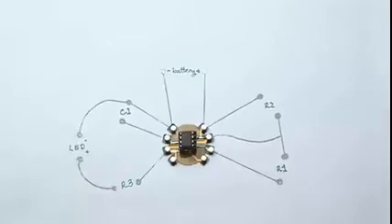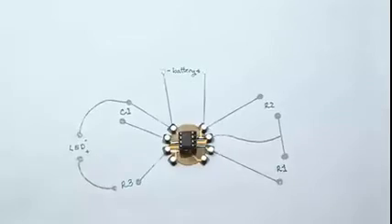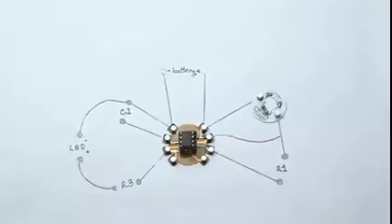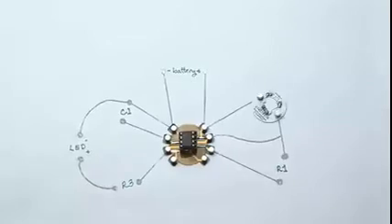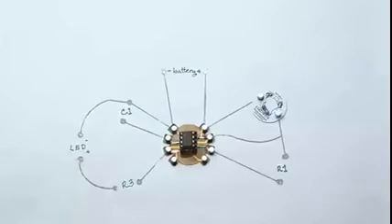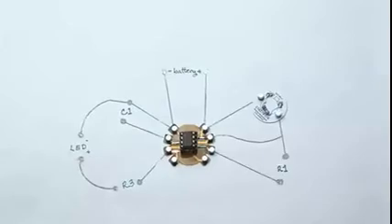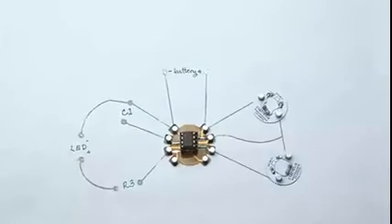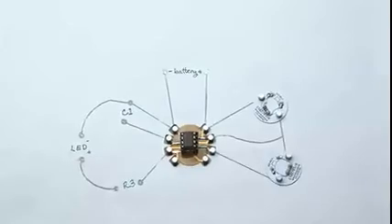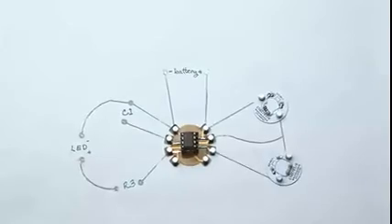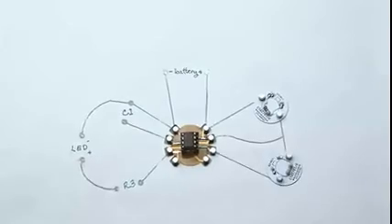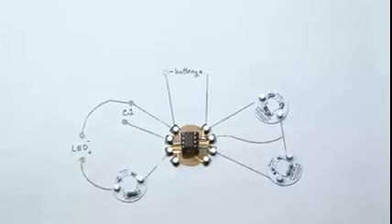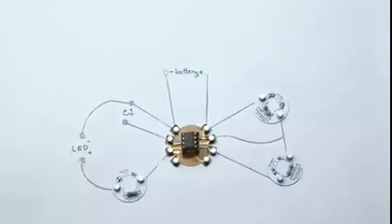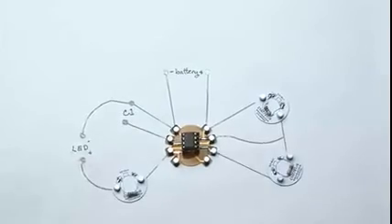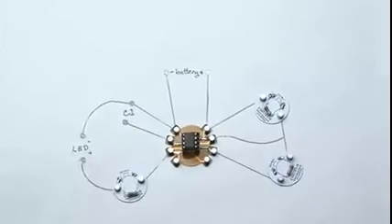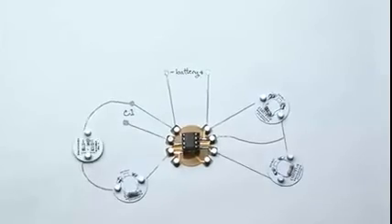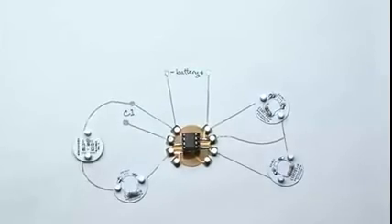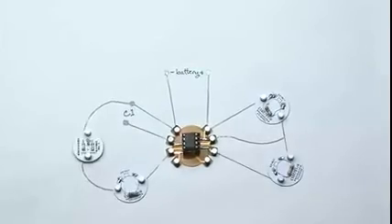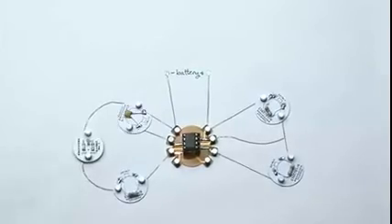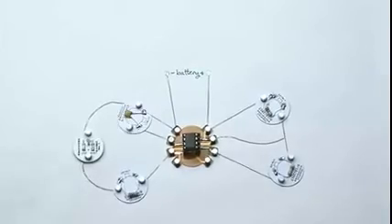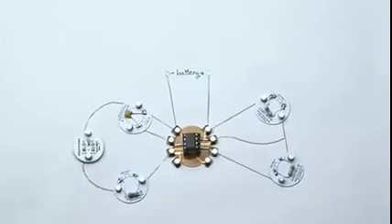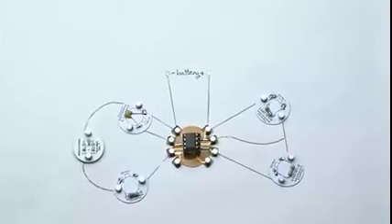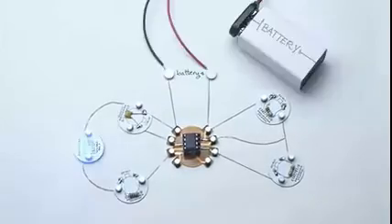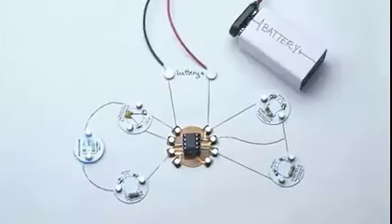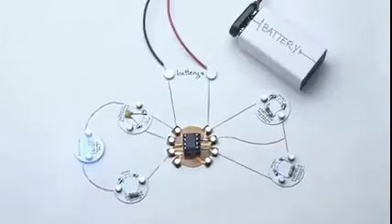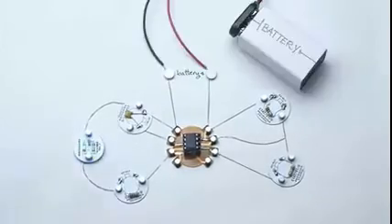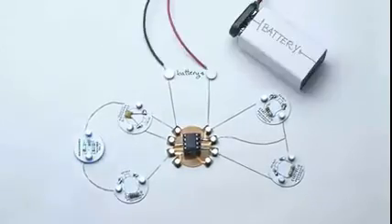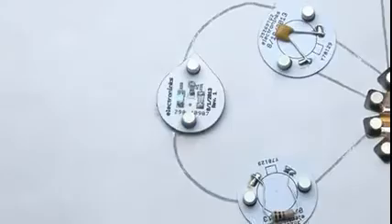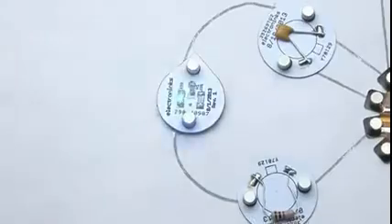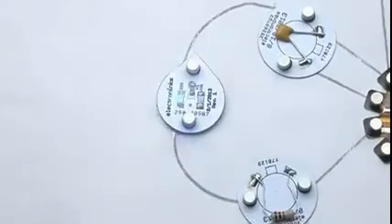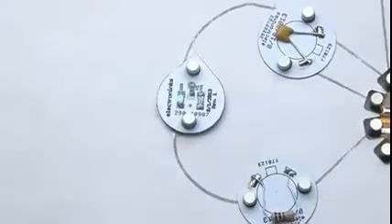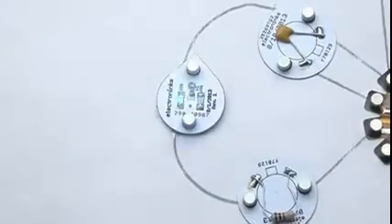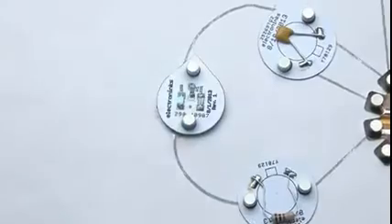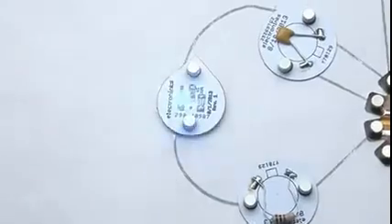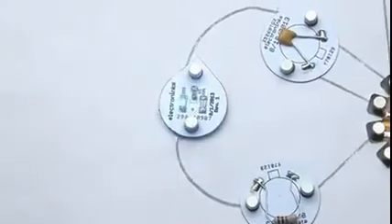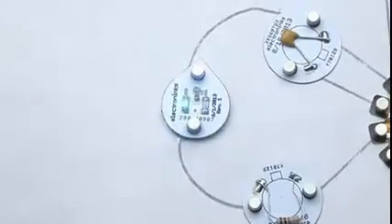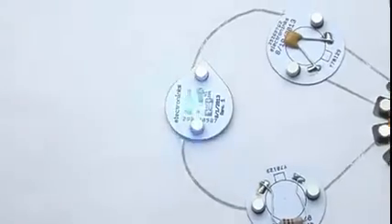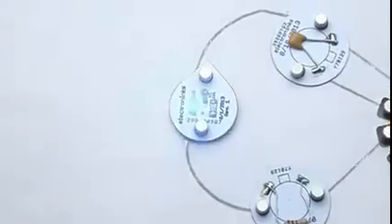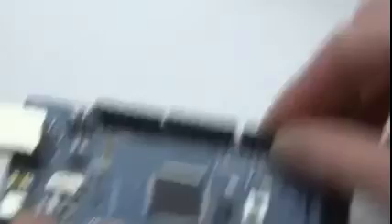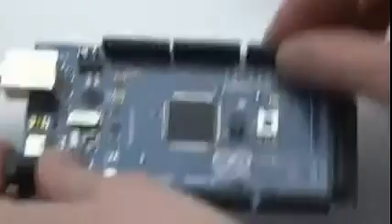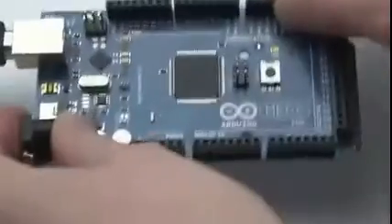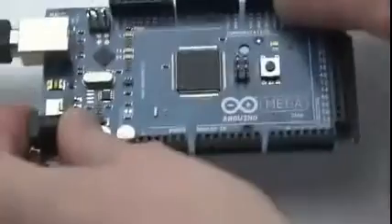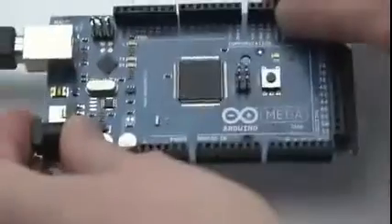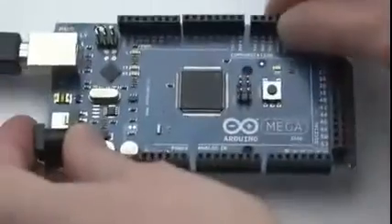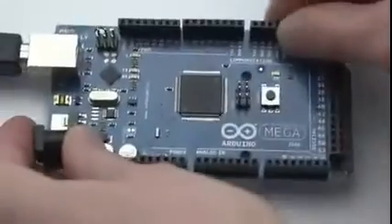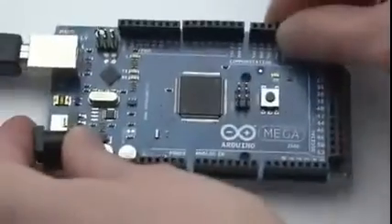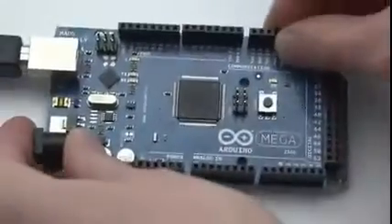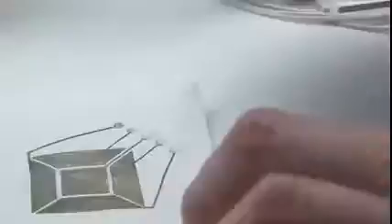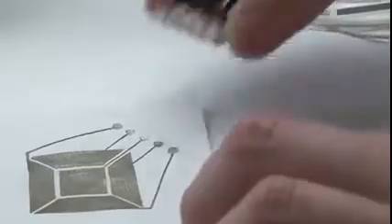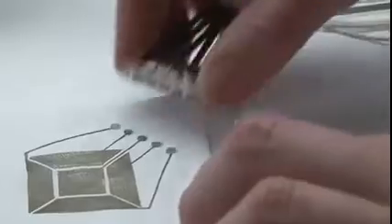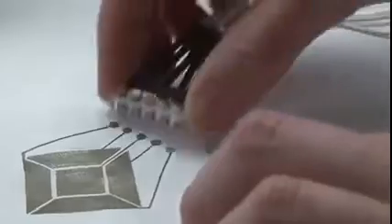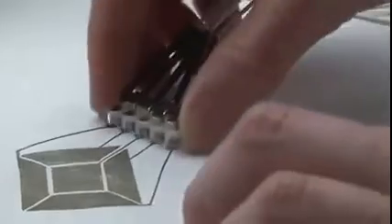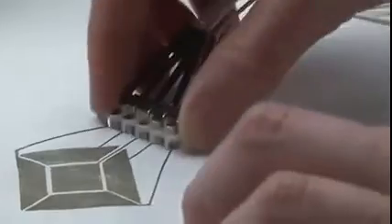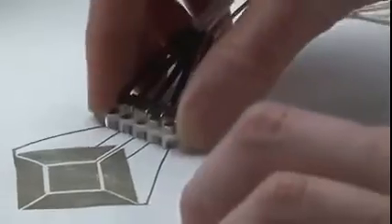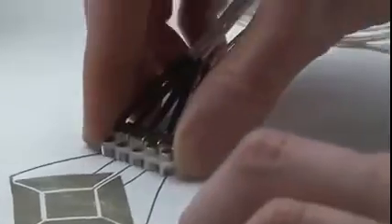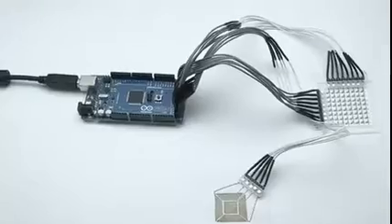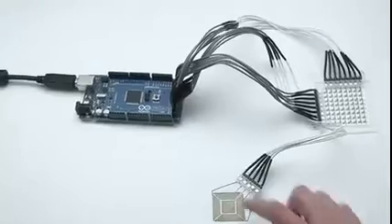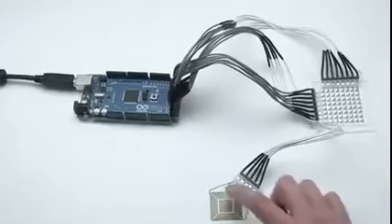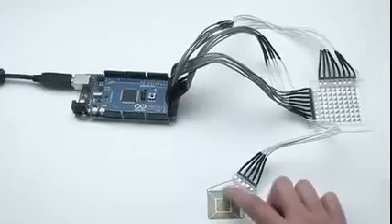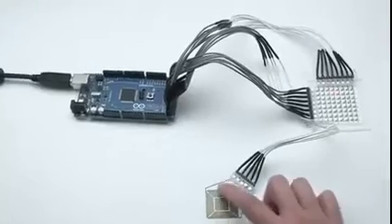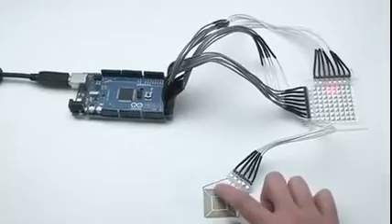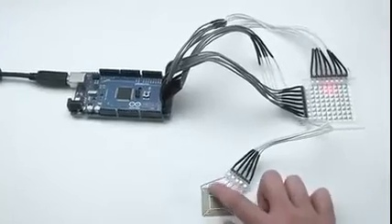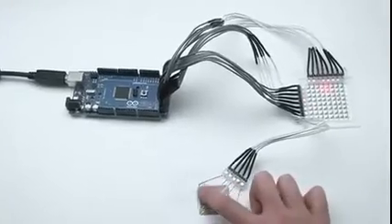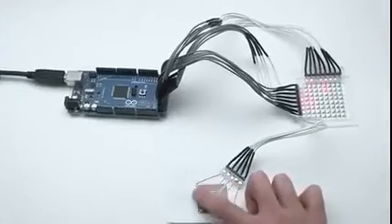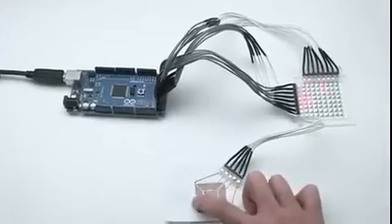The possibilities of CircuitsScribe really are limitless. Schematic sketches can become instant working prototypes. CircuitsScribe also interfaces with the Arduino and Makey Makey for DIY life hacks.